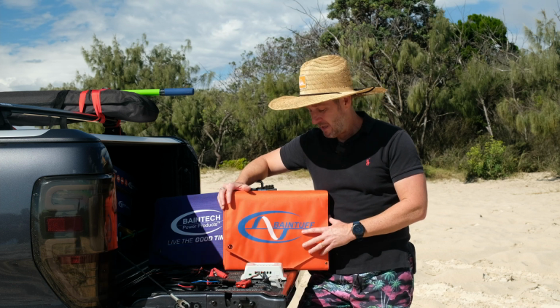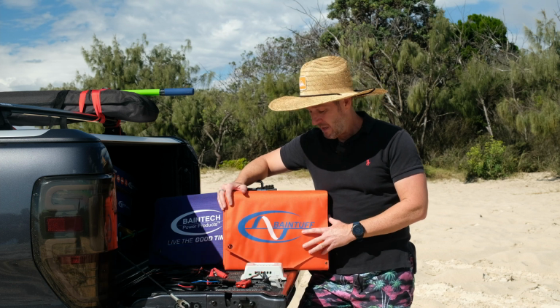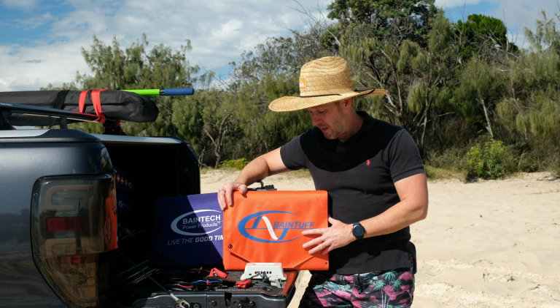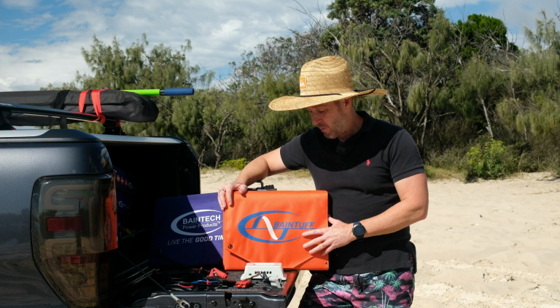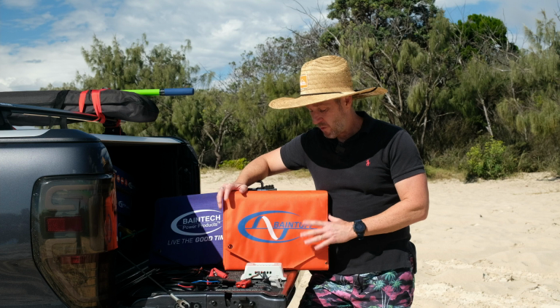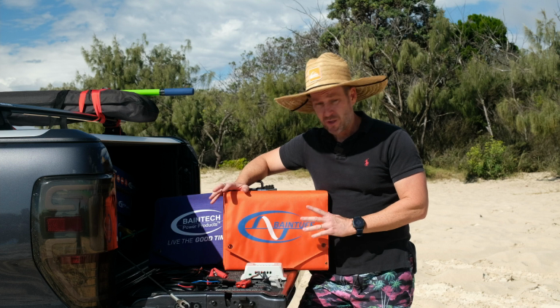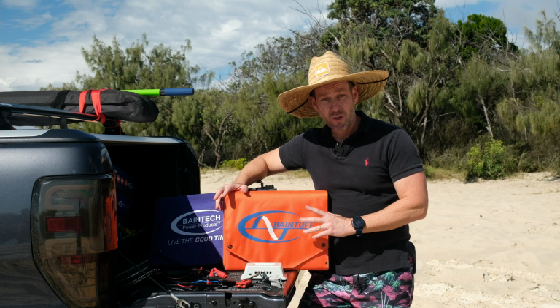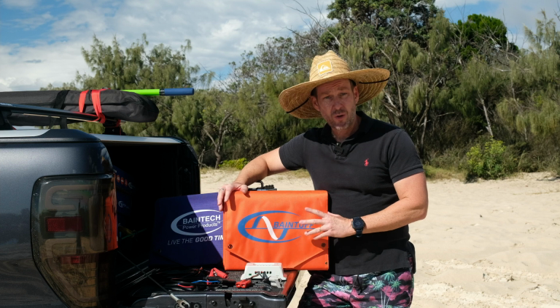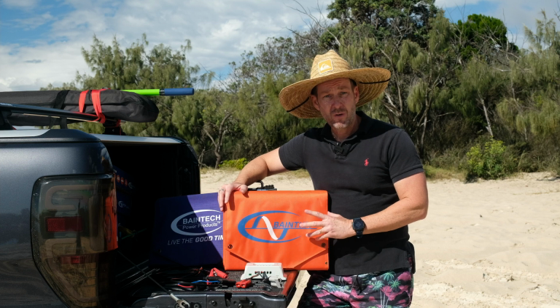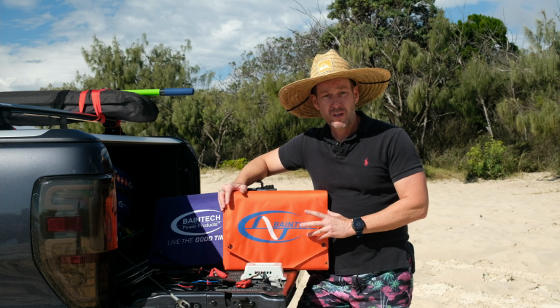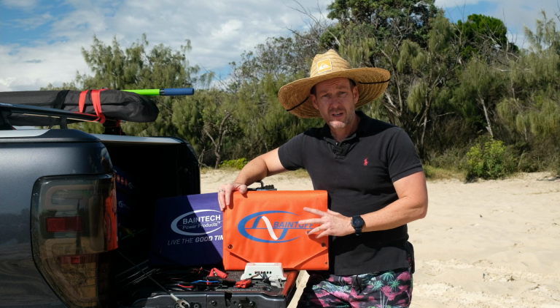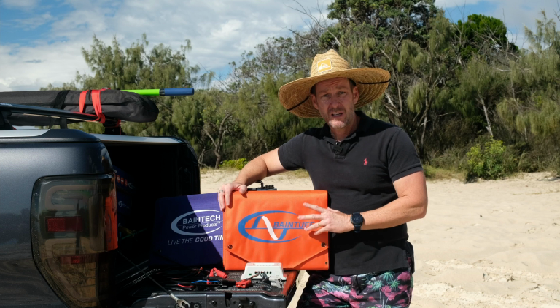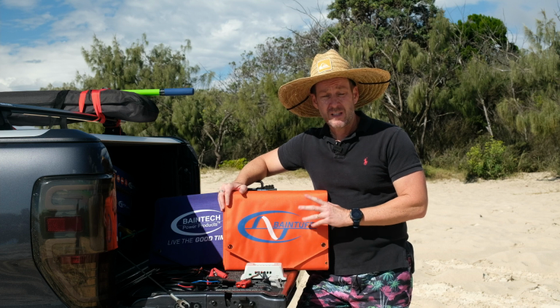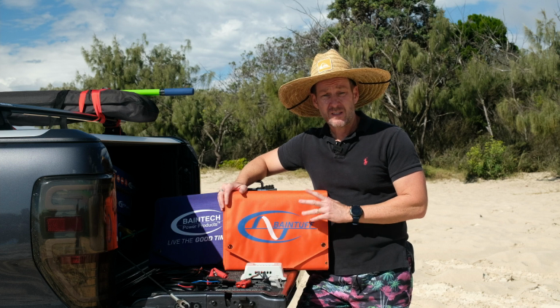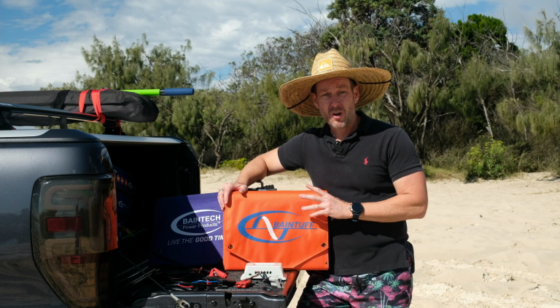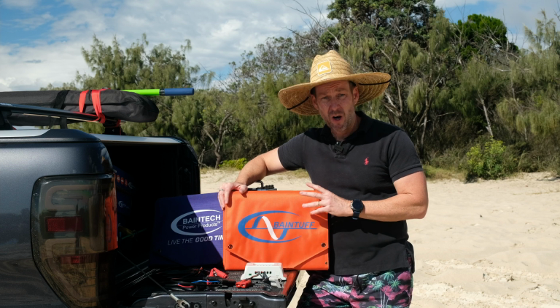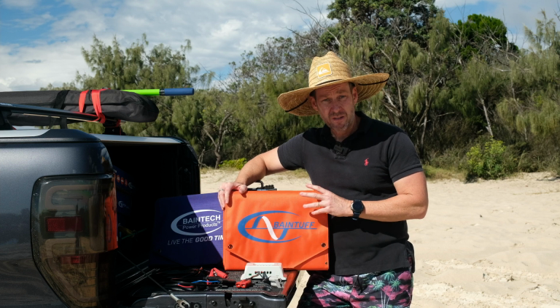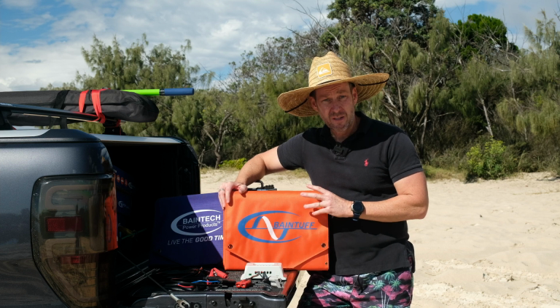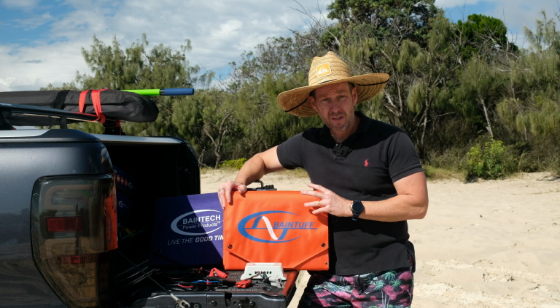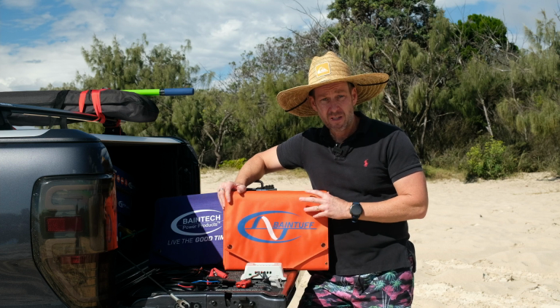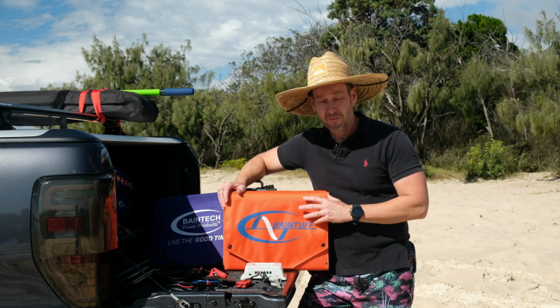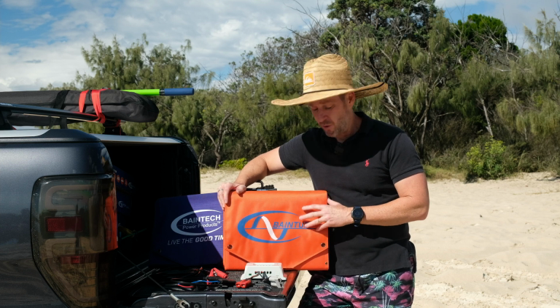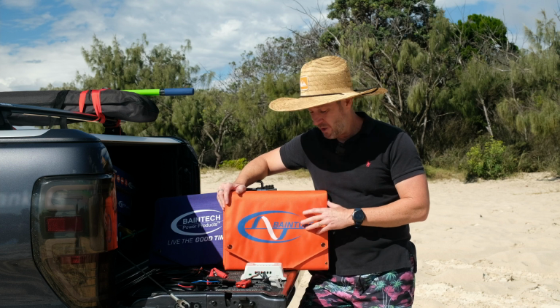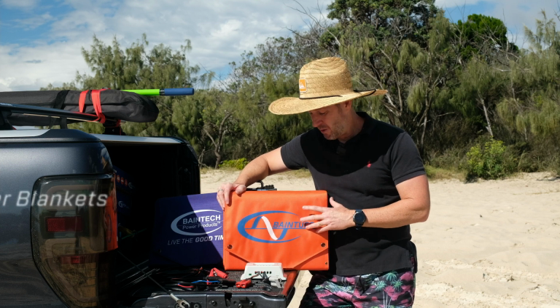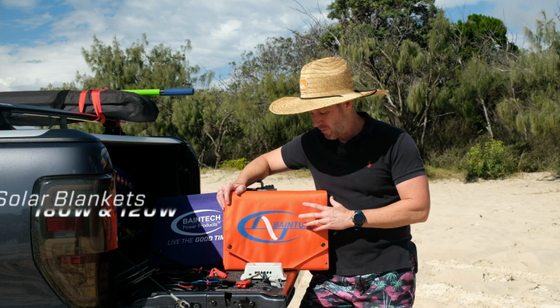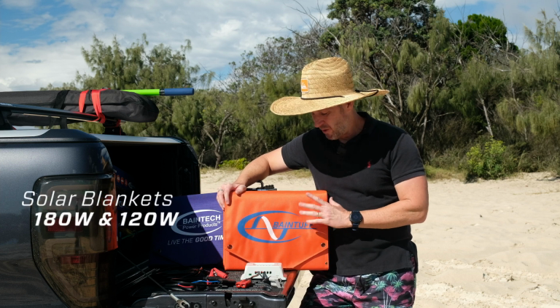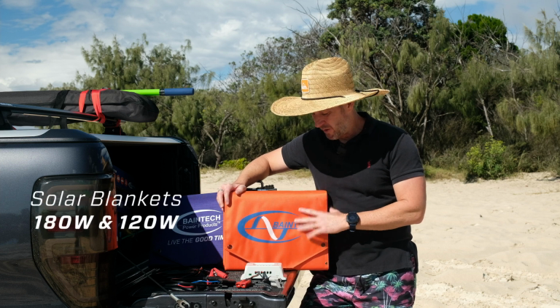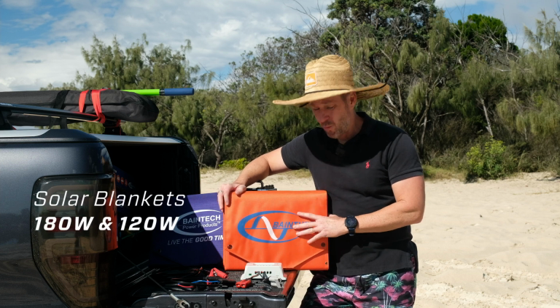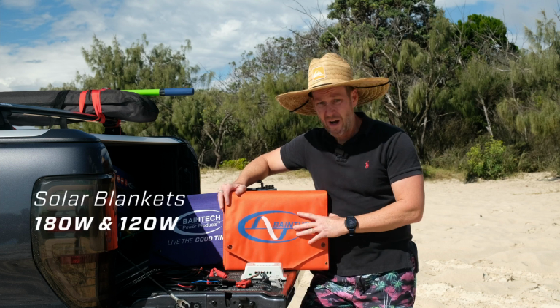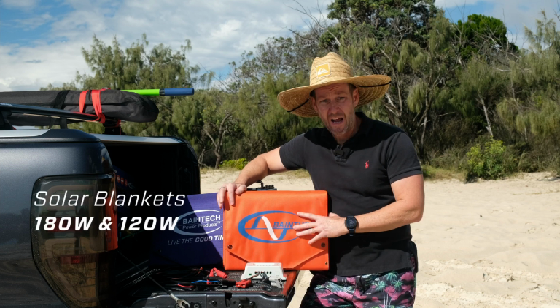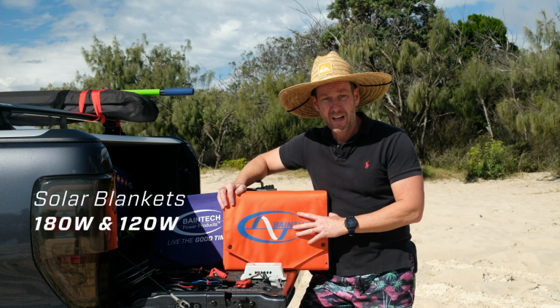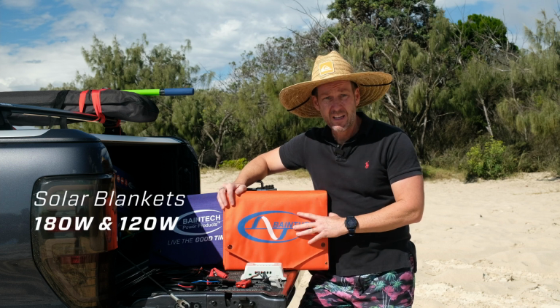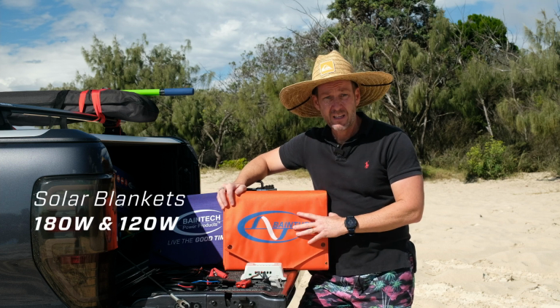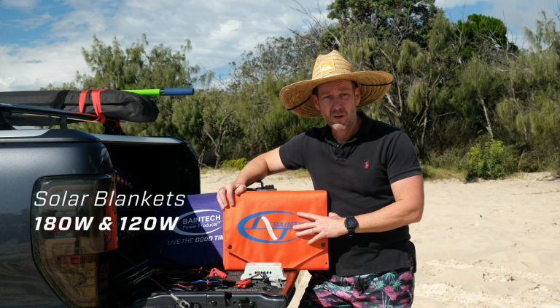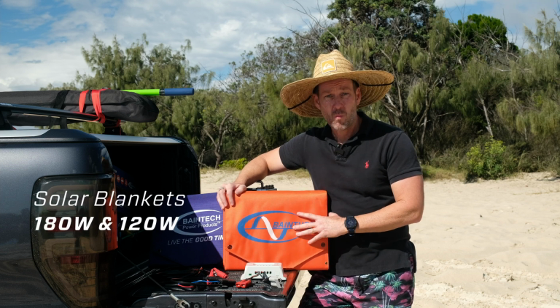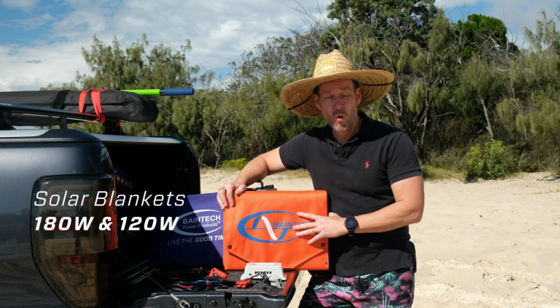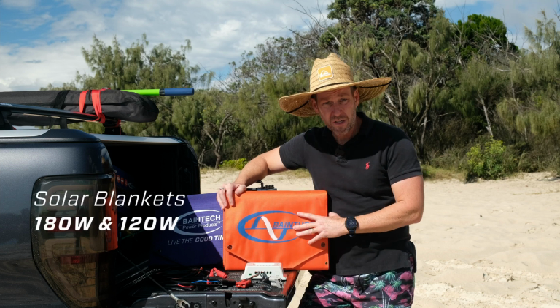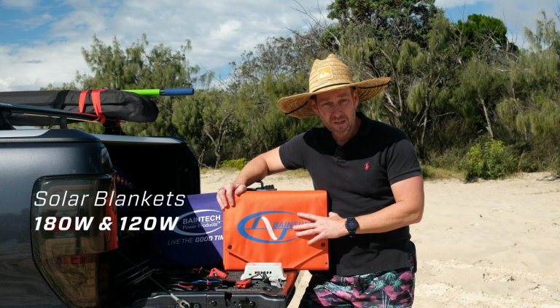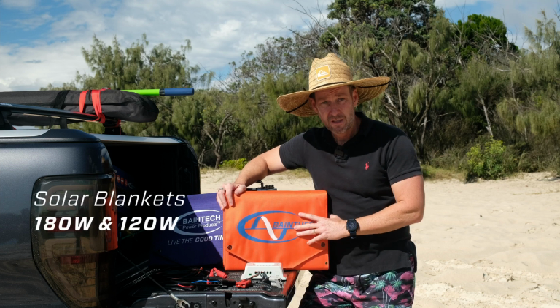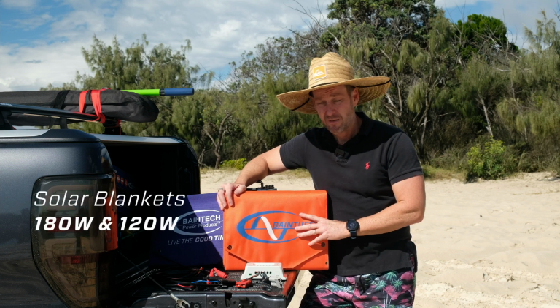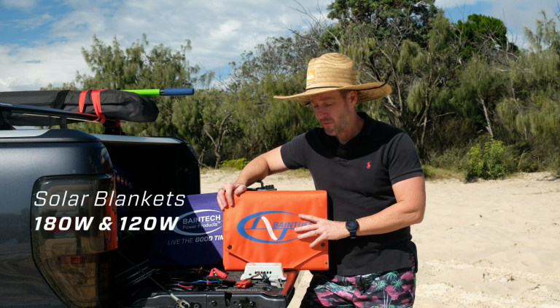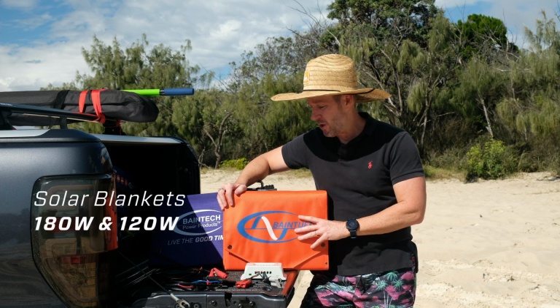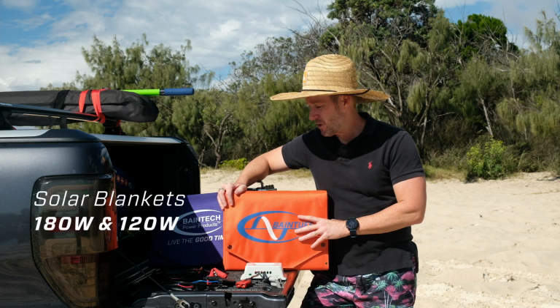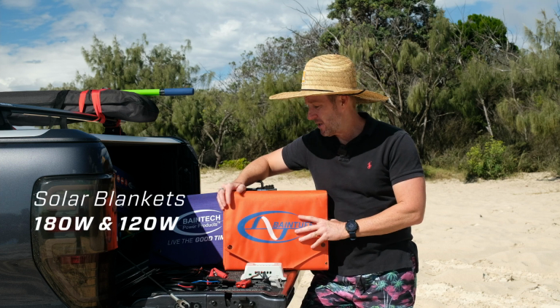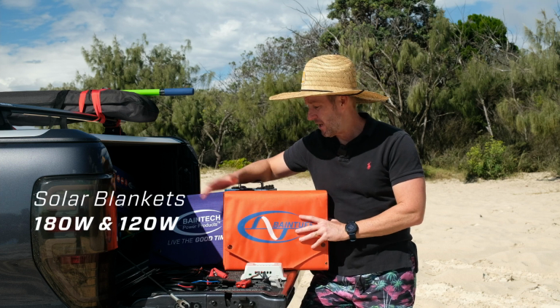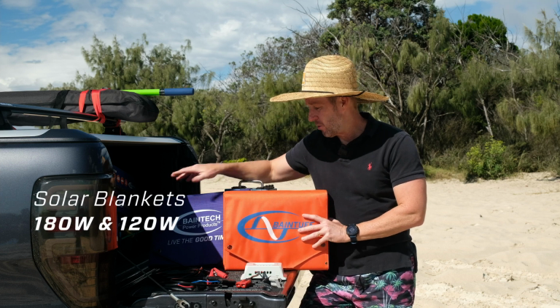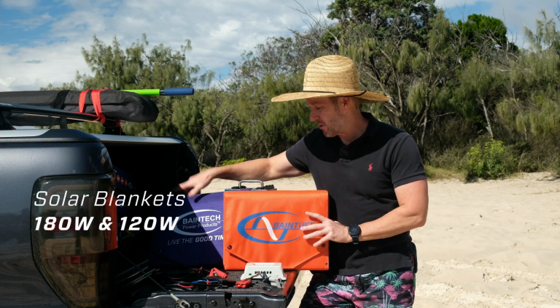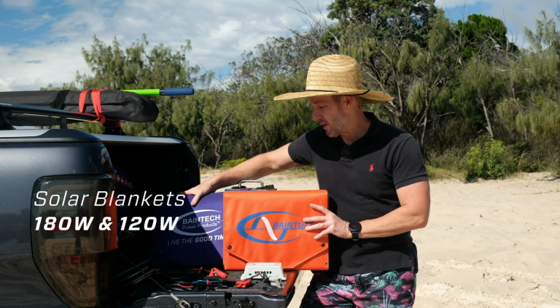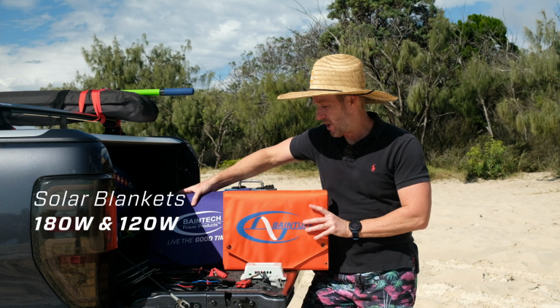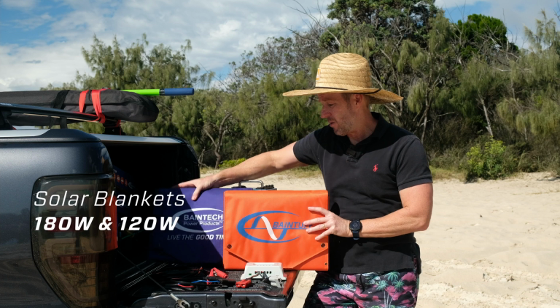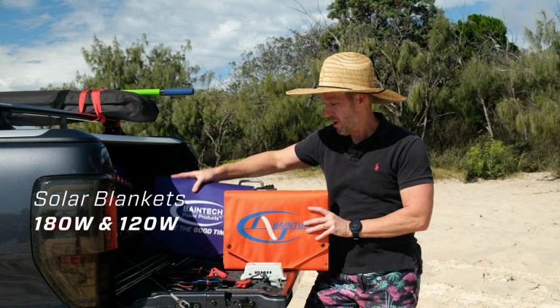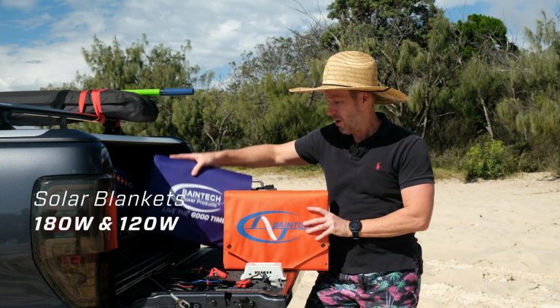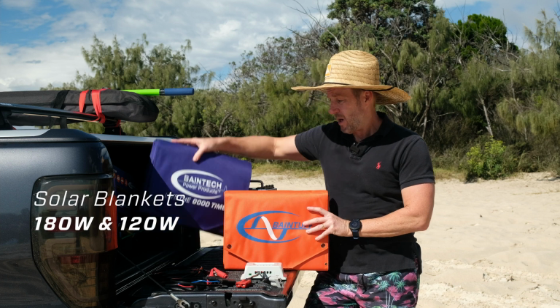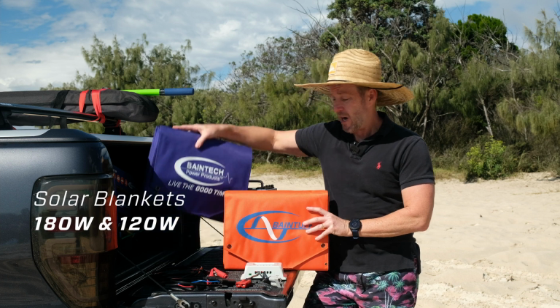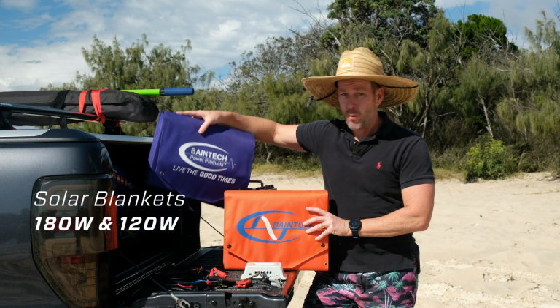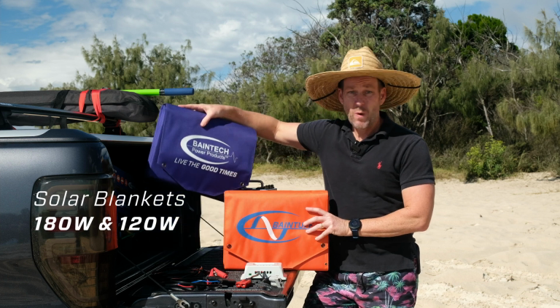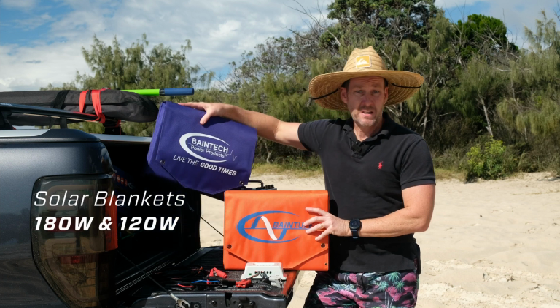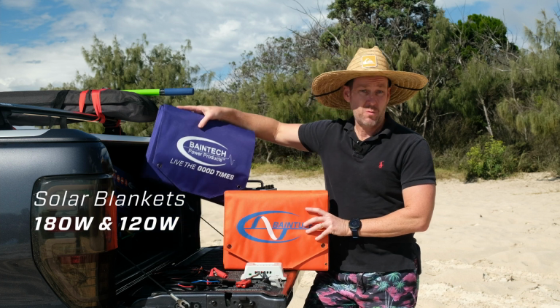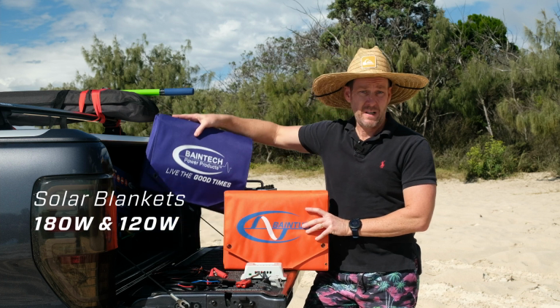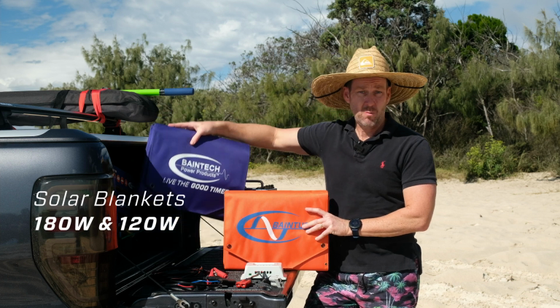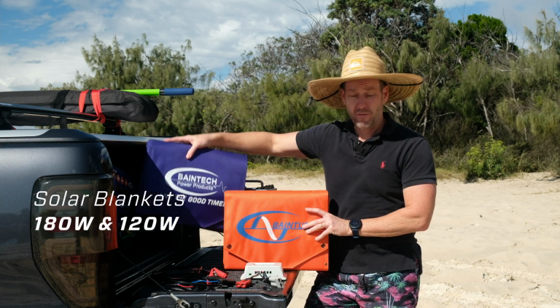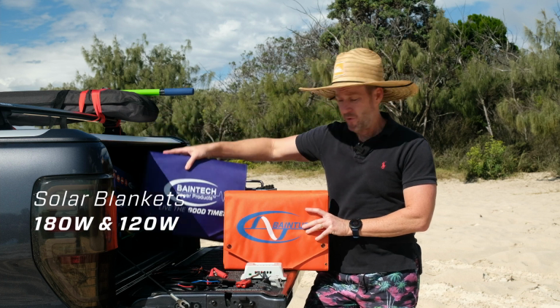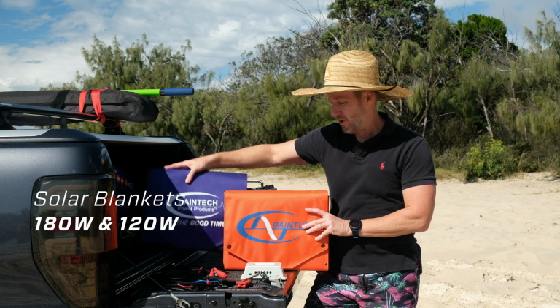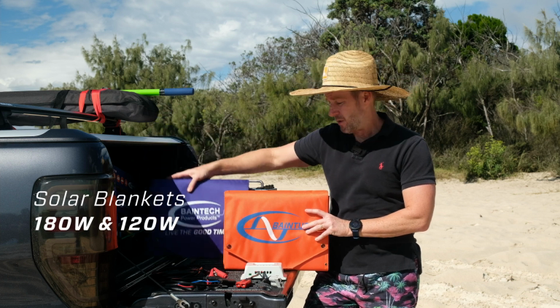We've got two sizes for you. We've got the 180 watt version and also have a 120 watt version.